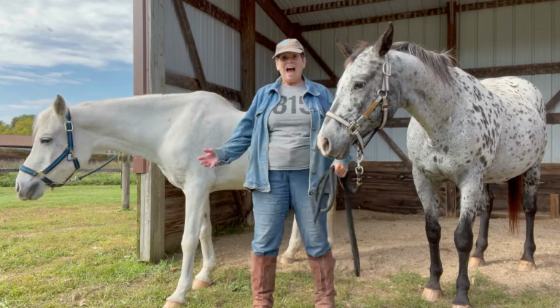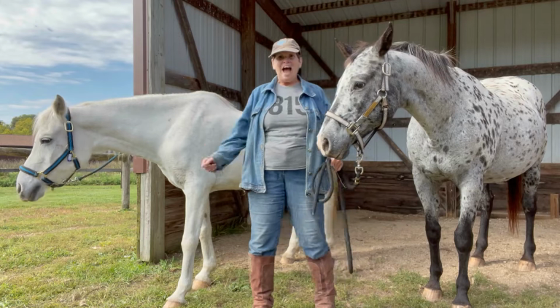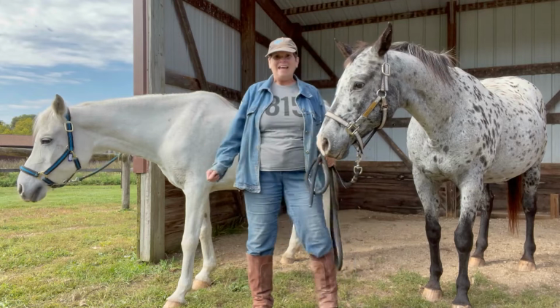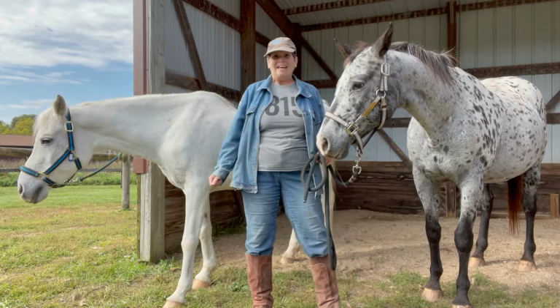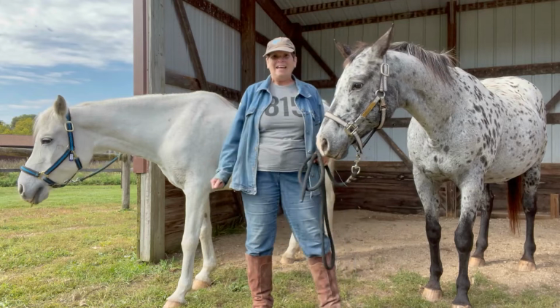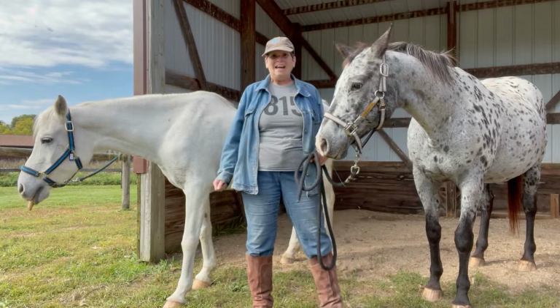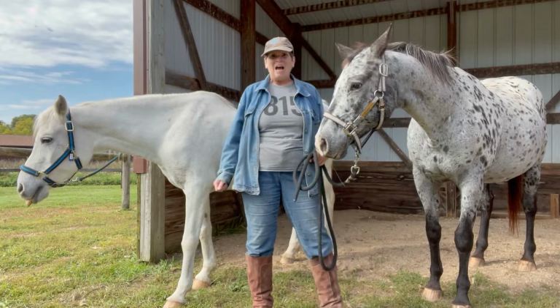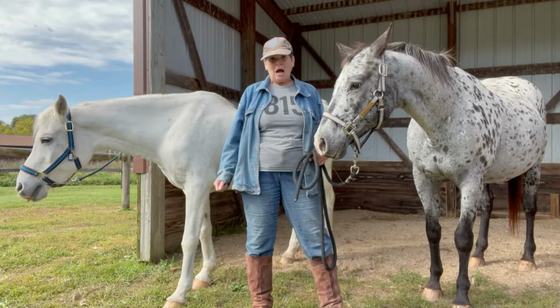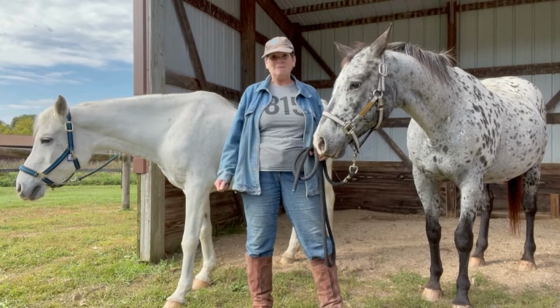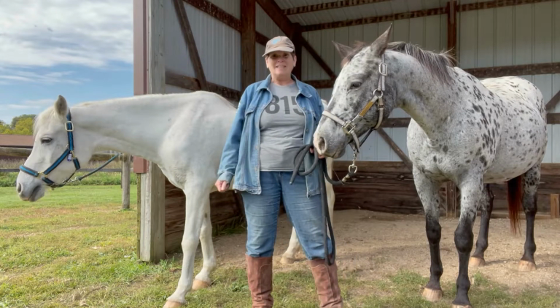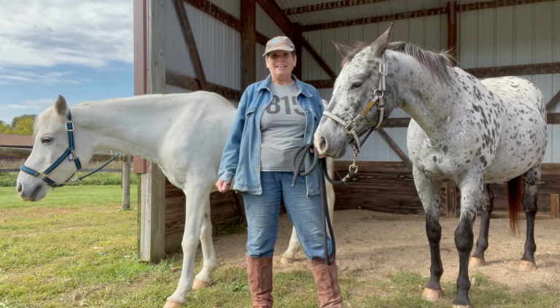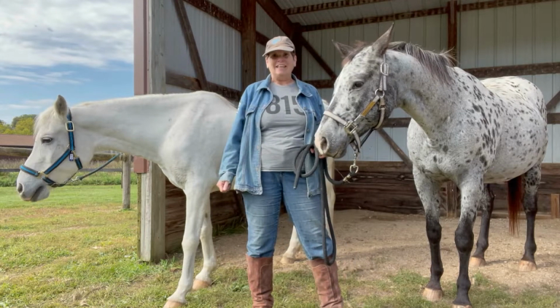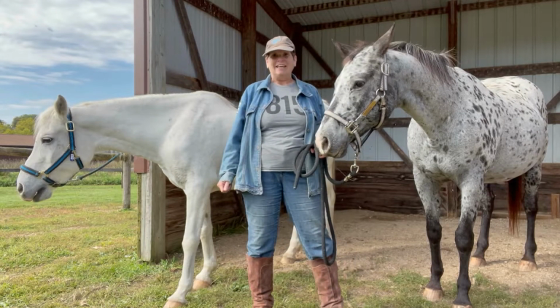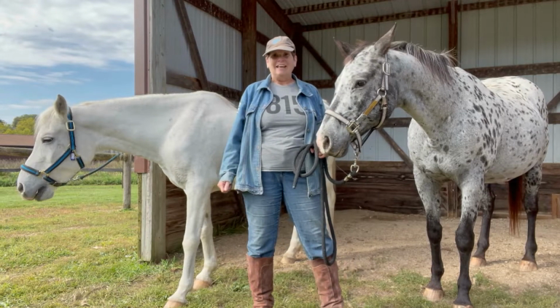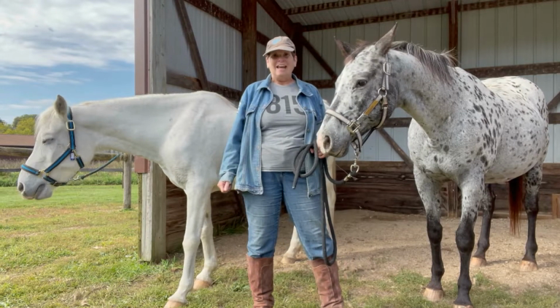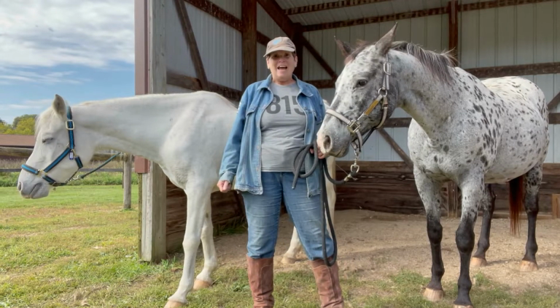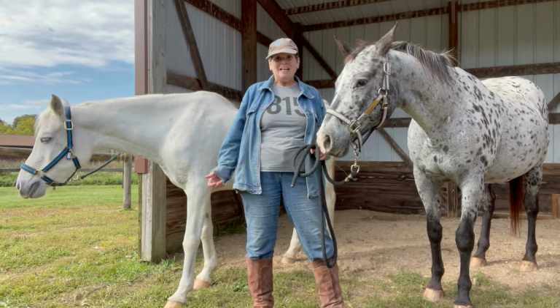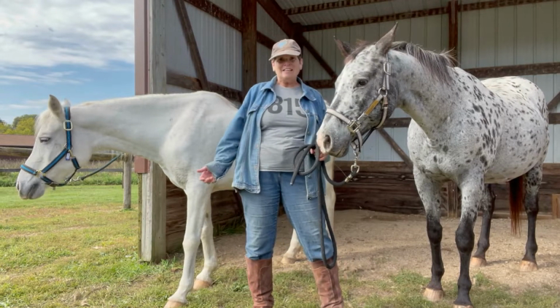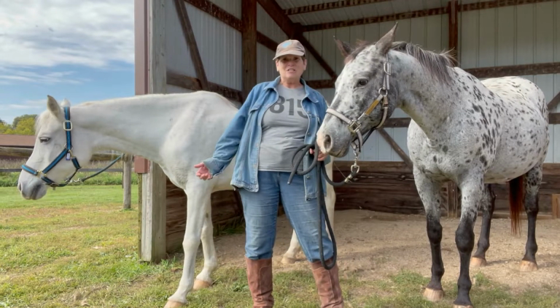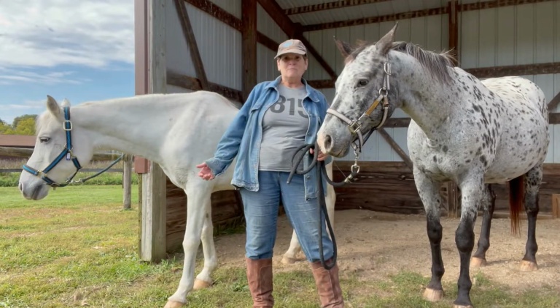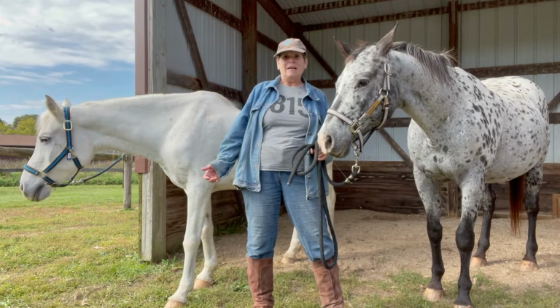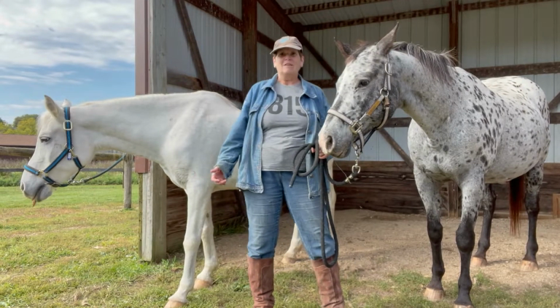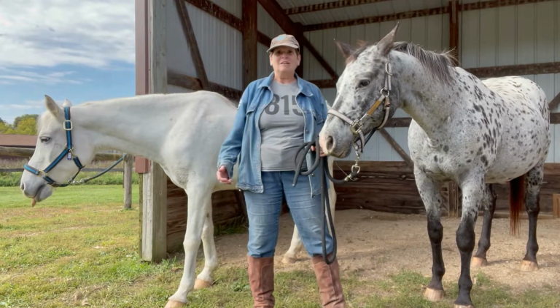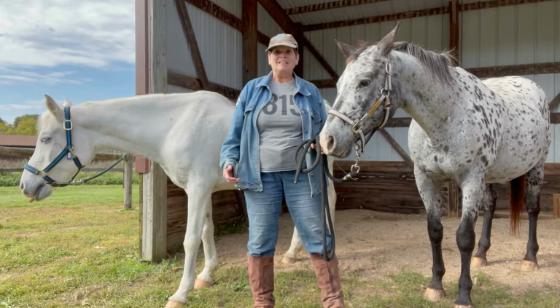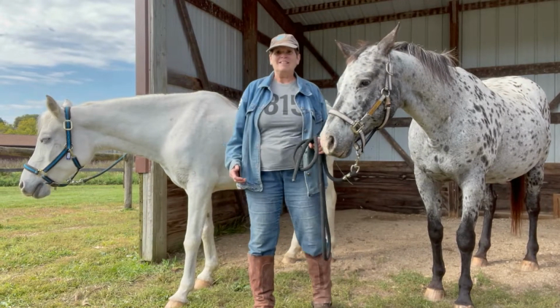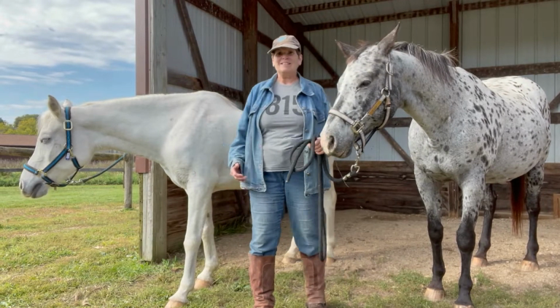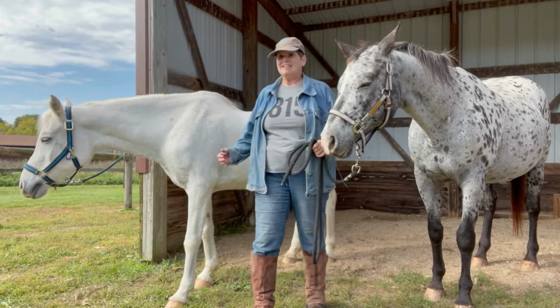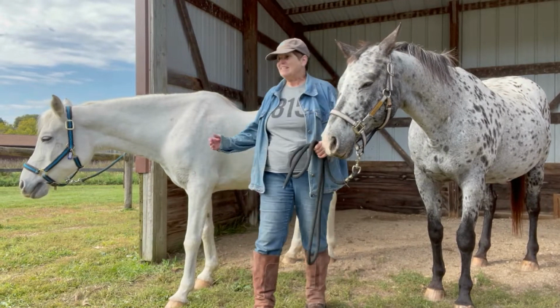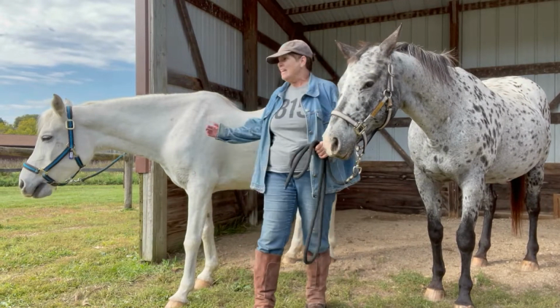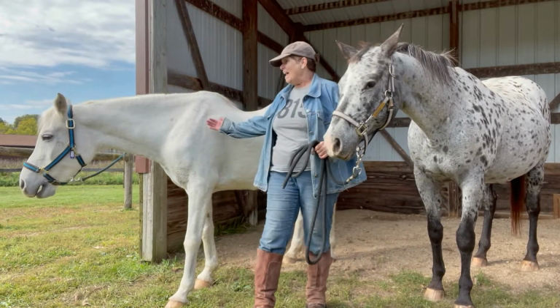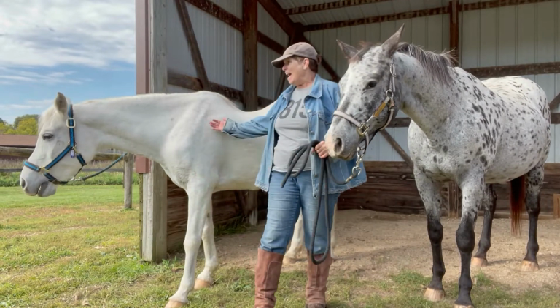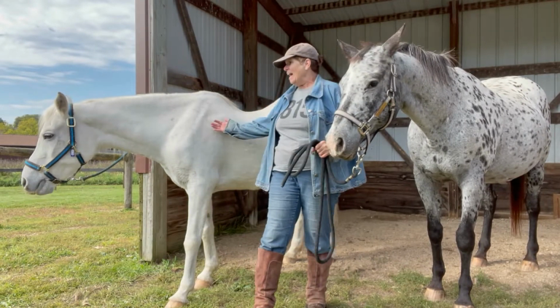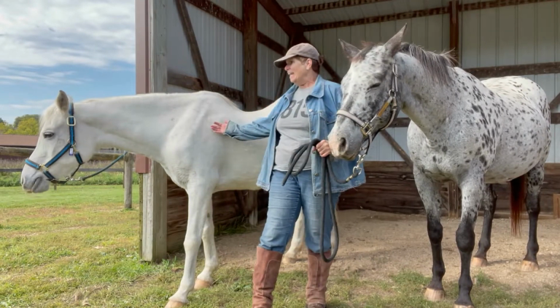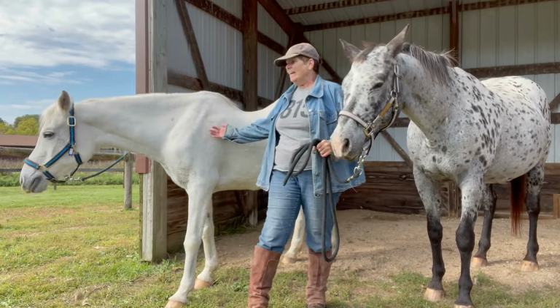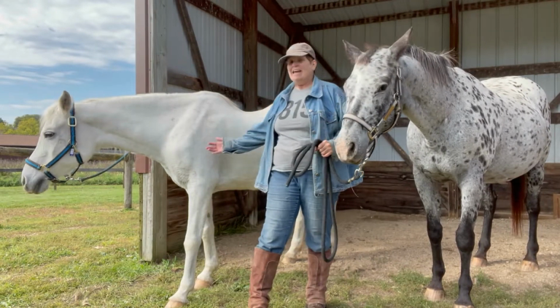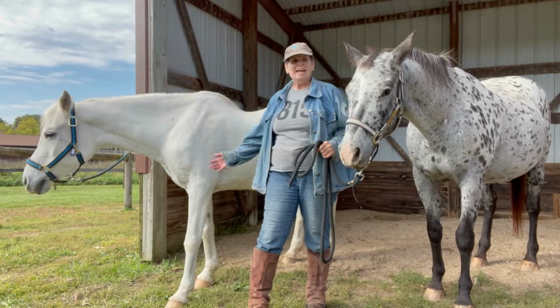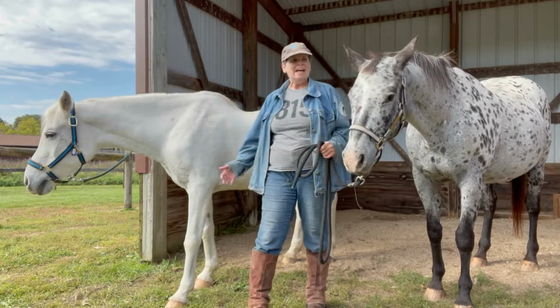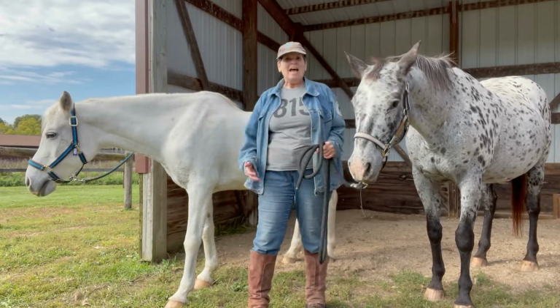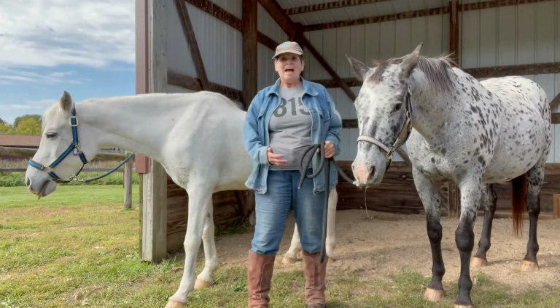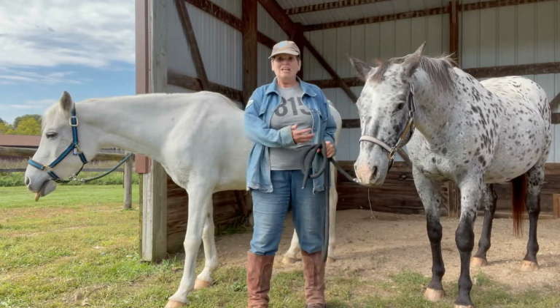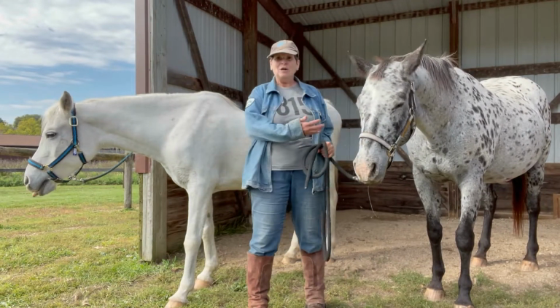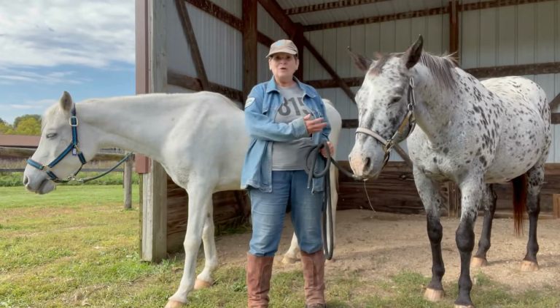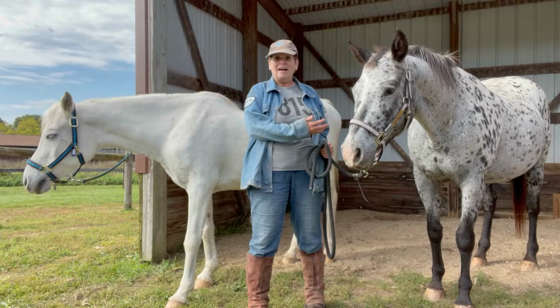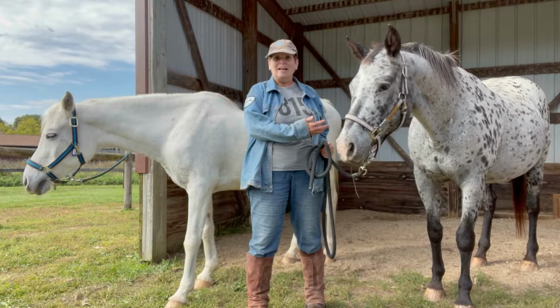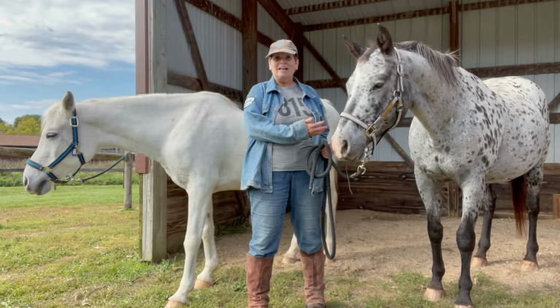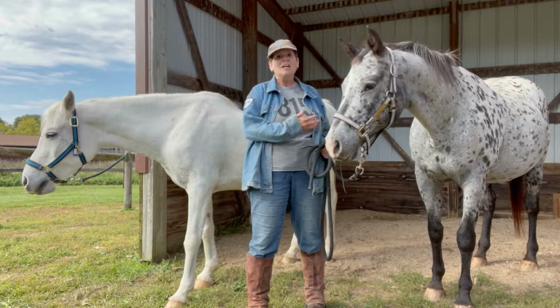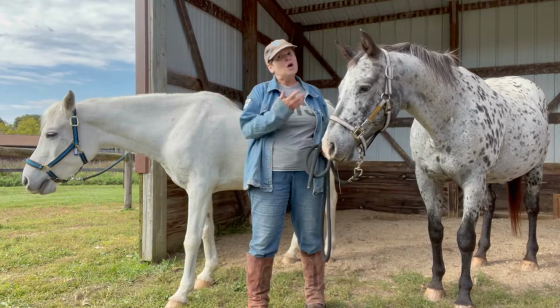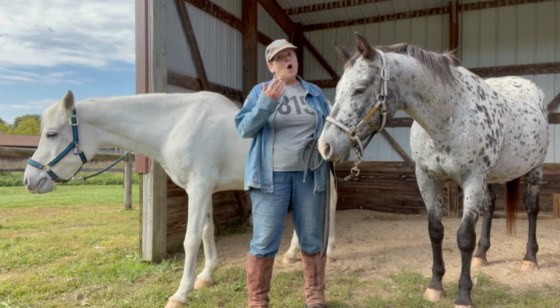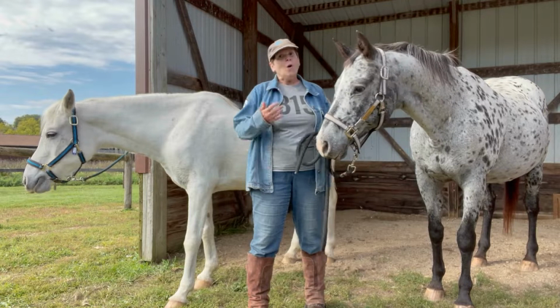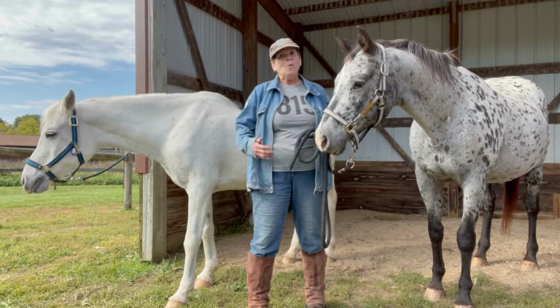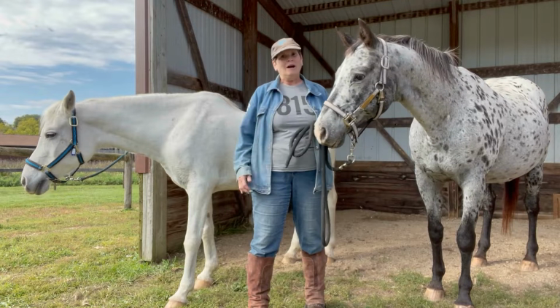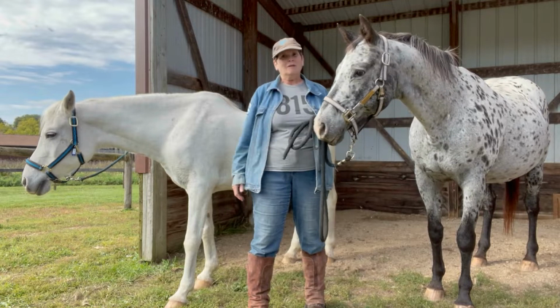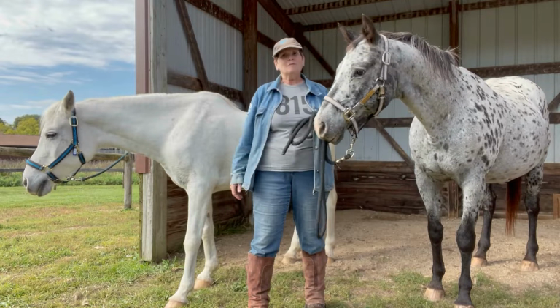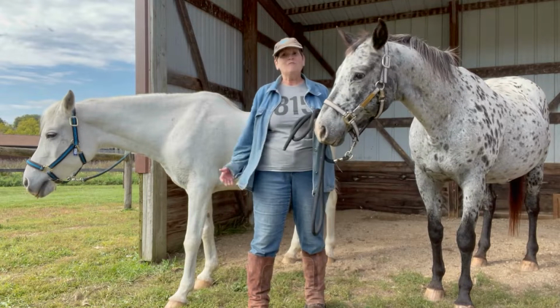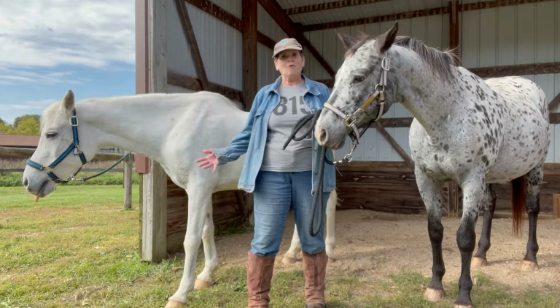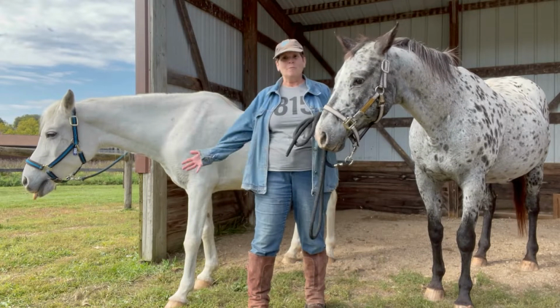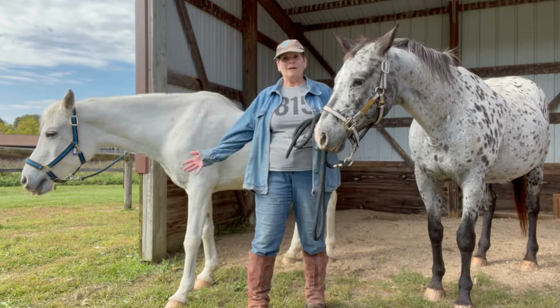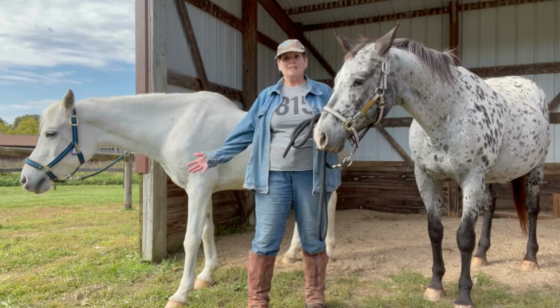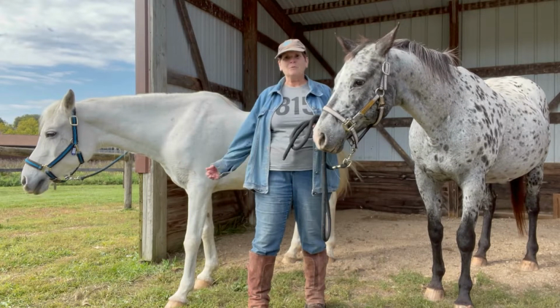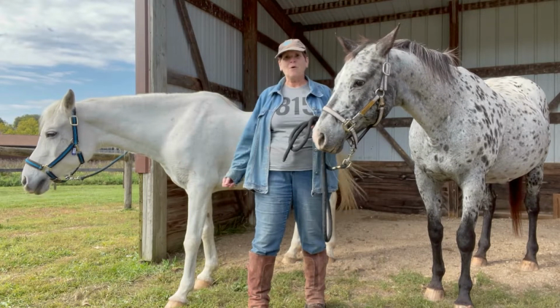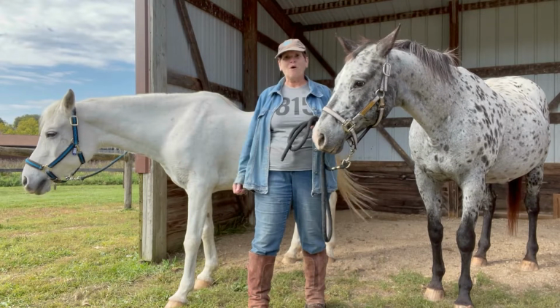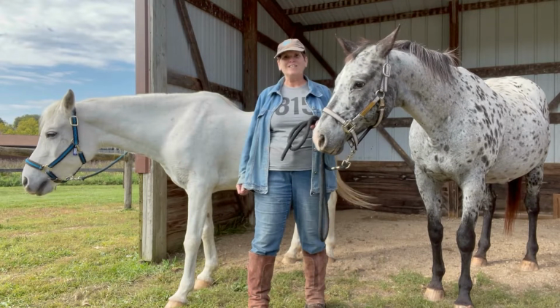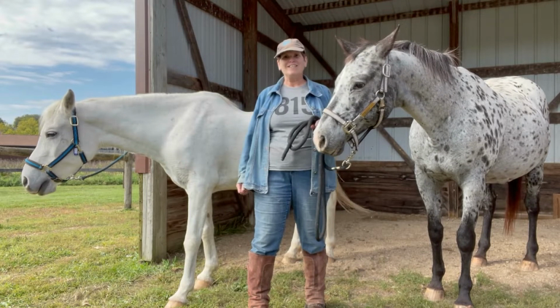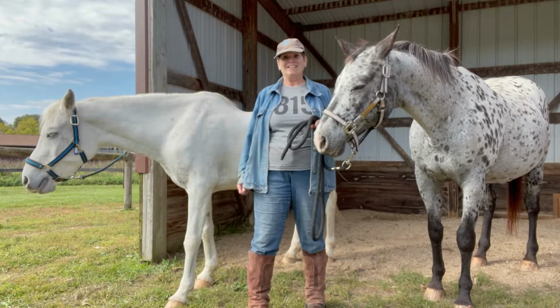Hi, I'm Cindy and these are my lovely assistants Allie and Luna. Welcome to 4 Minutes with Horses.